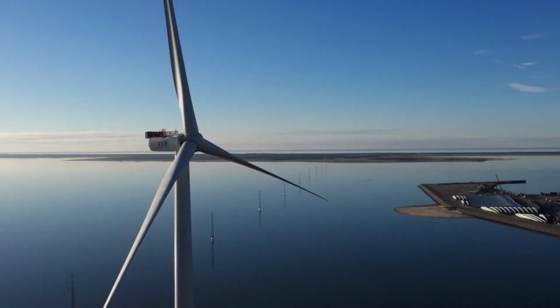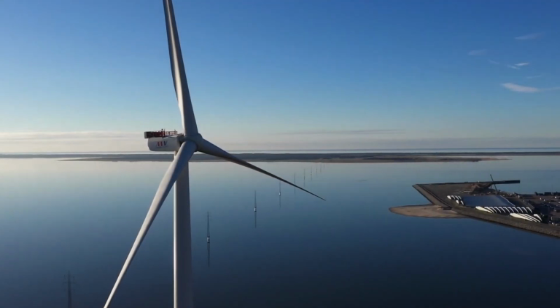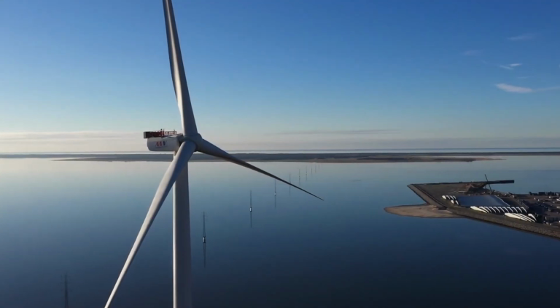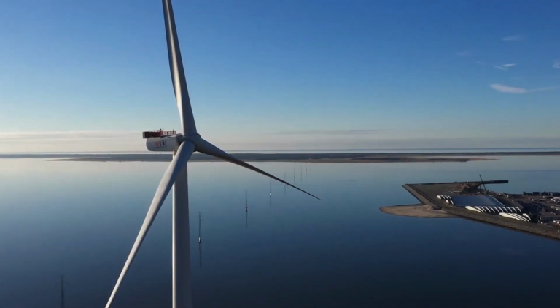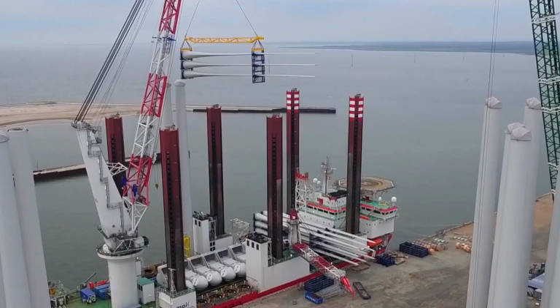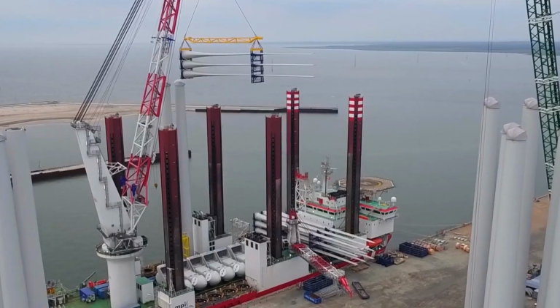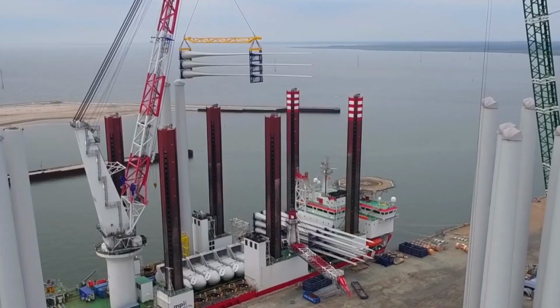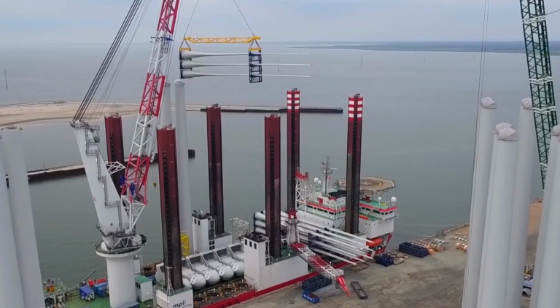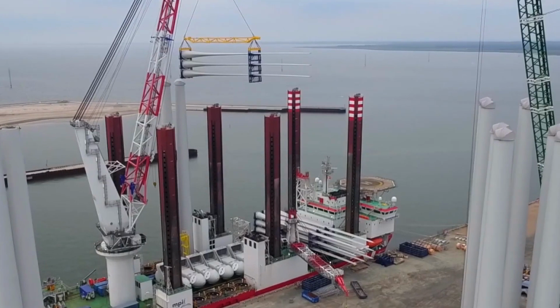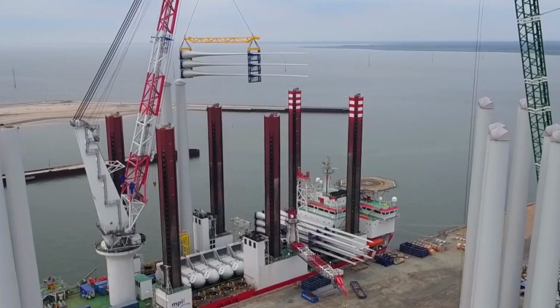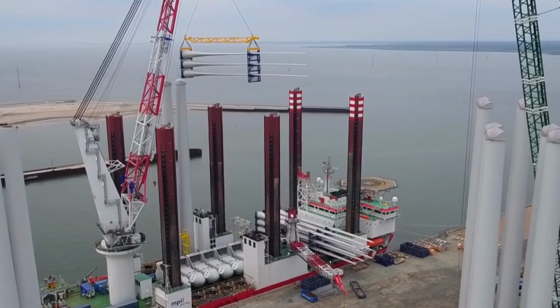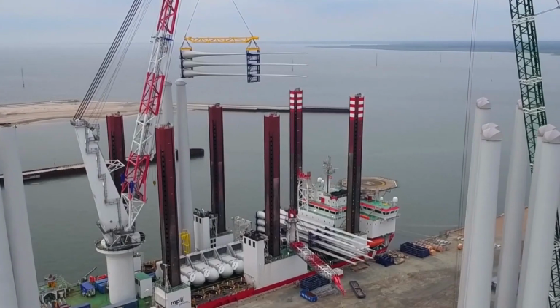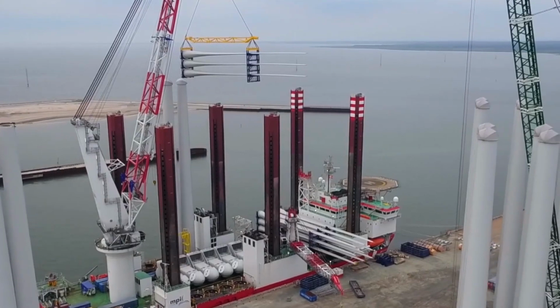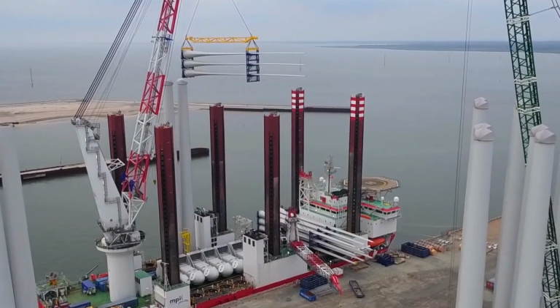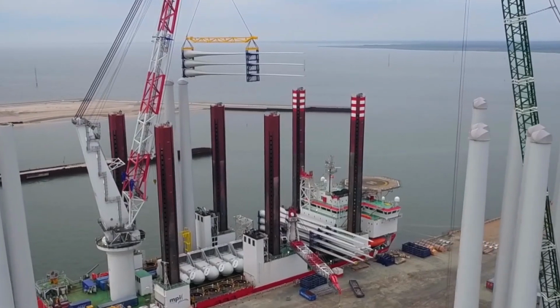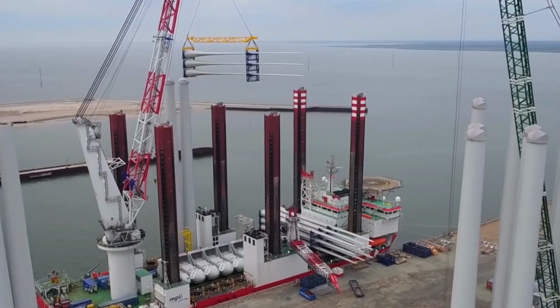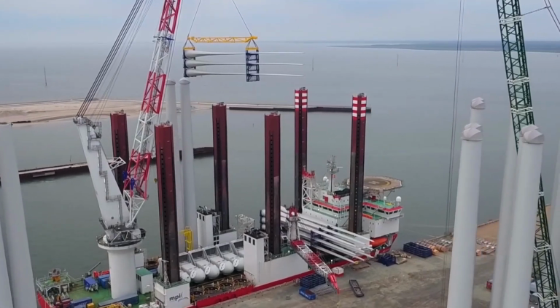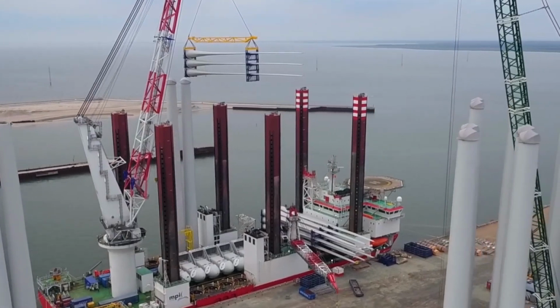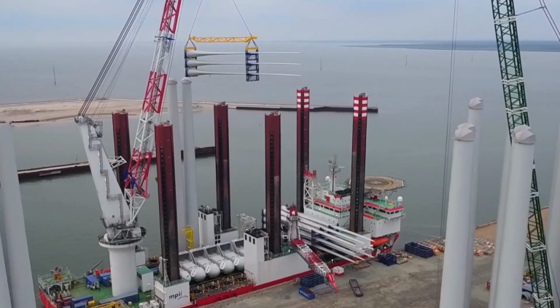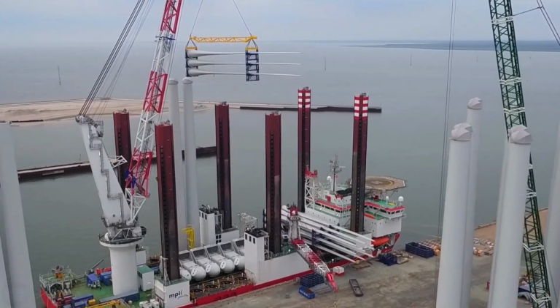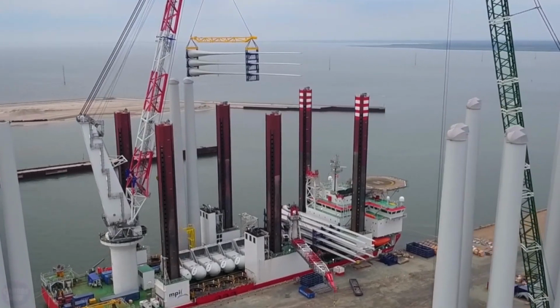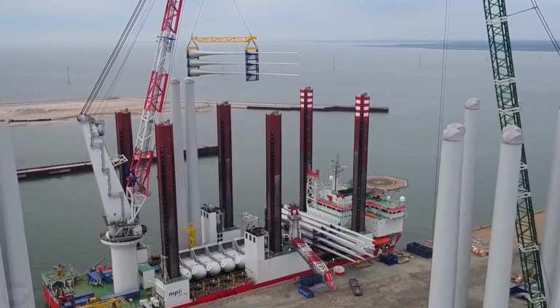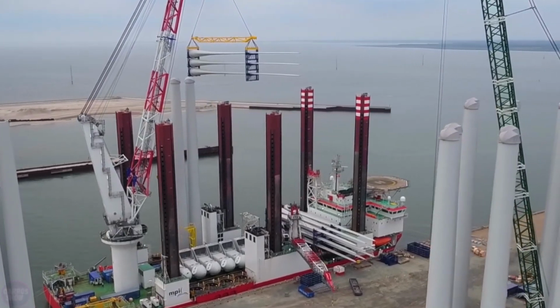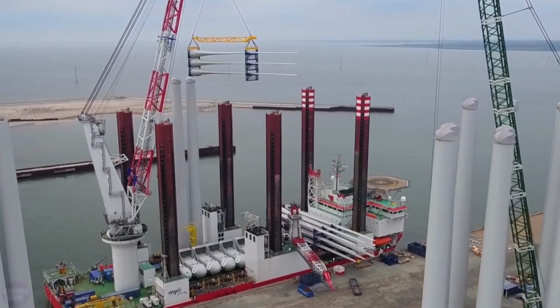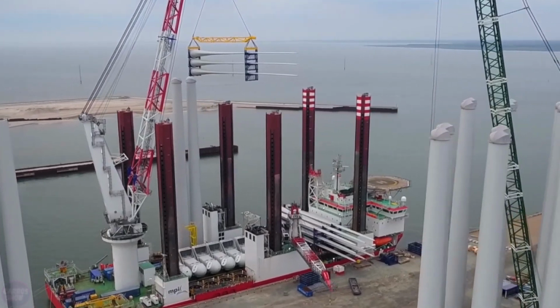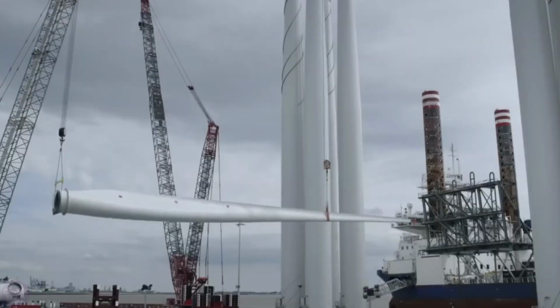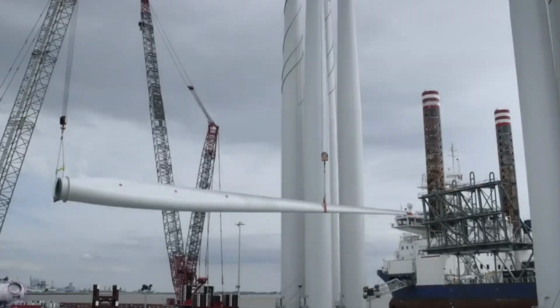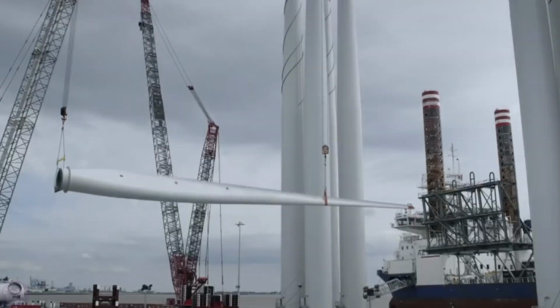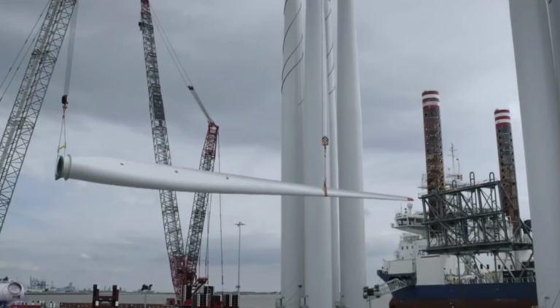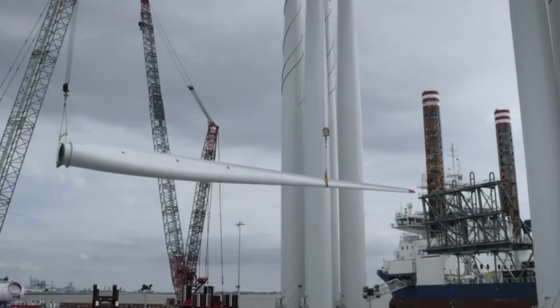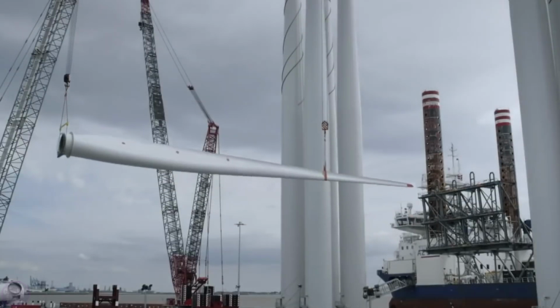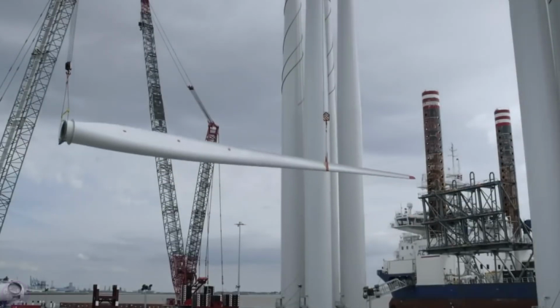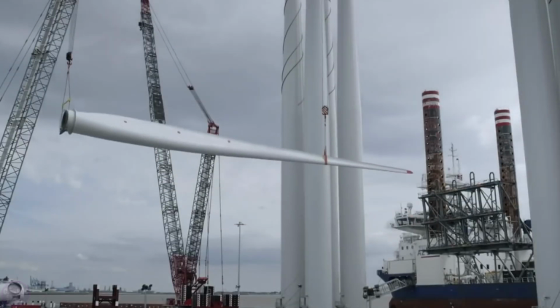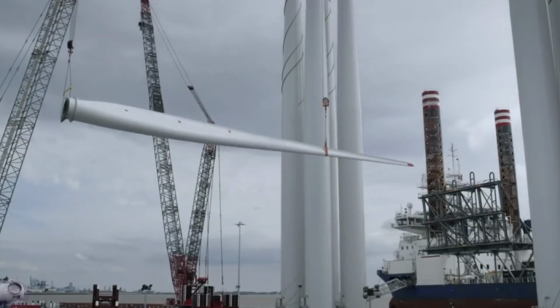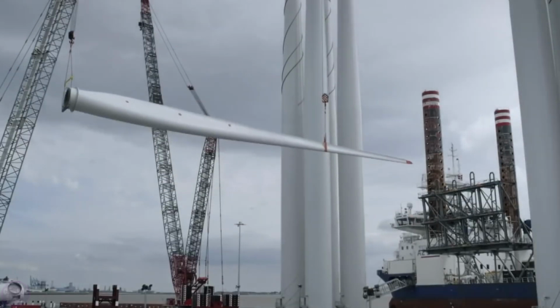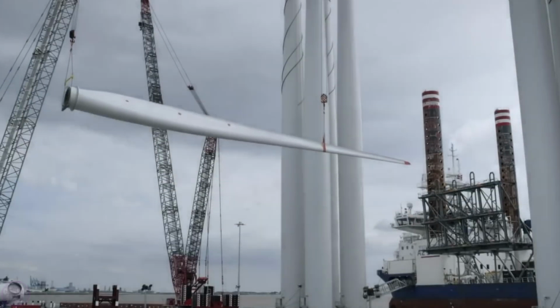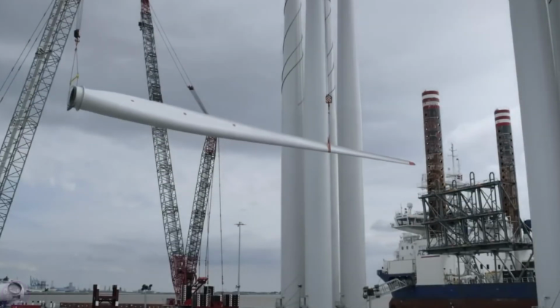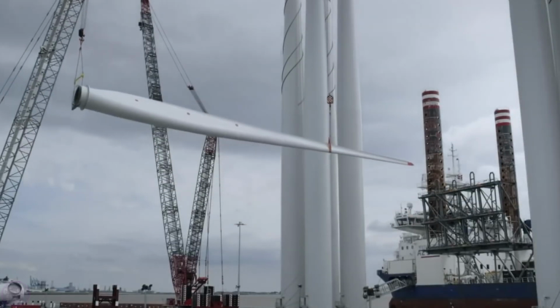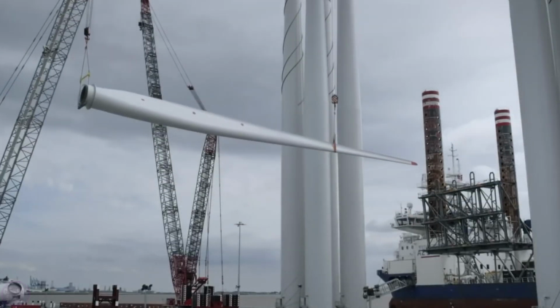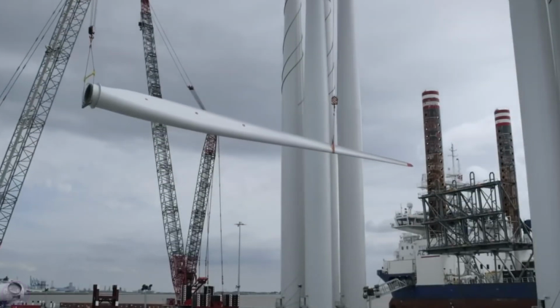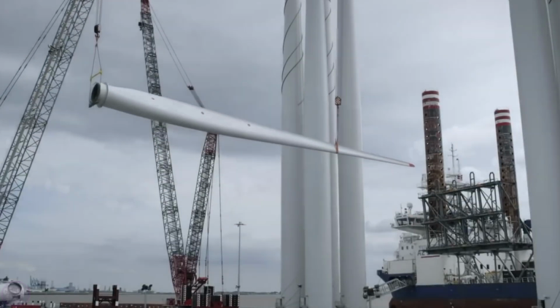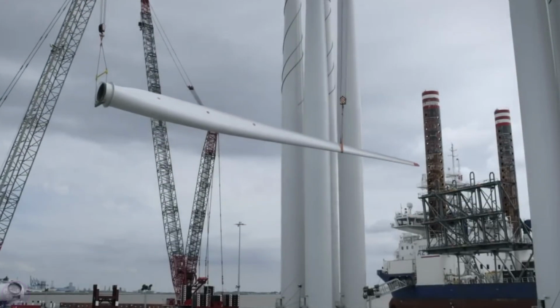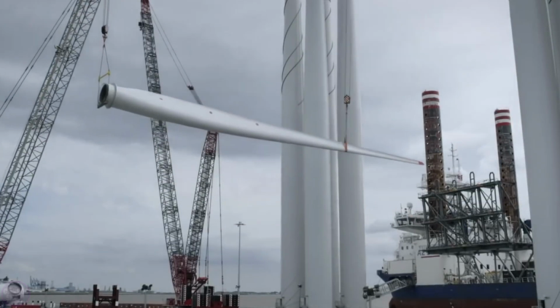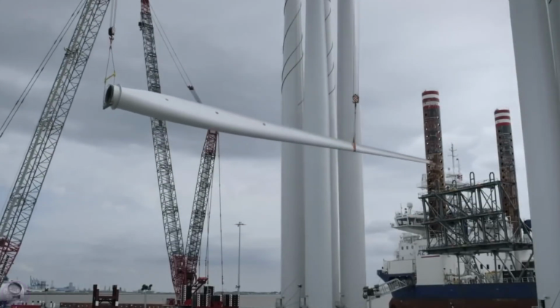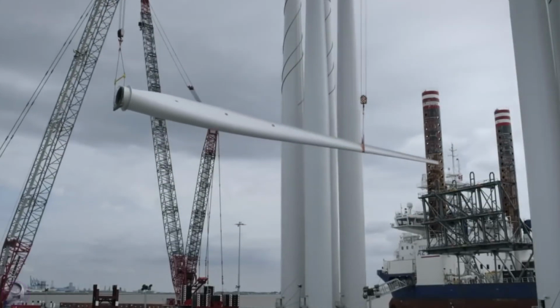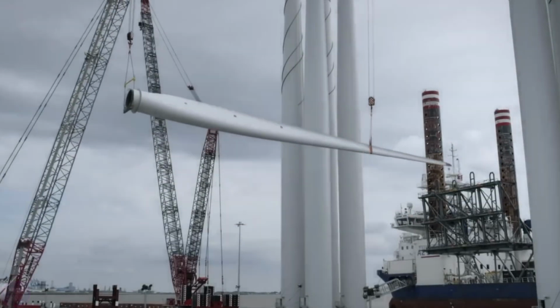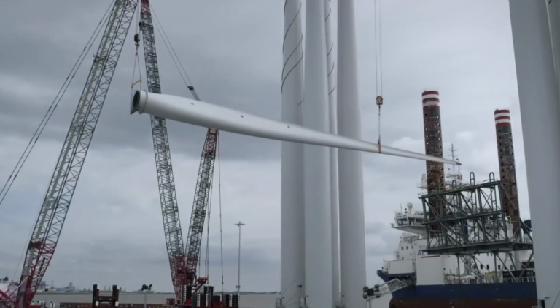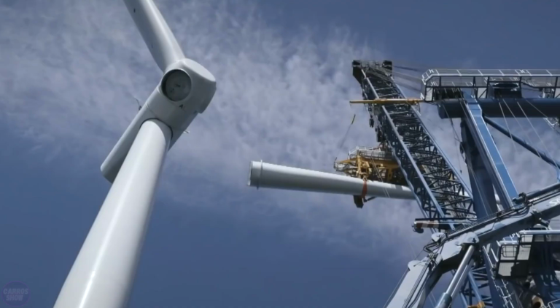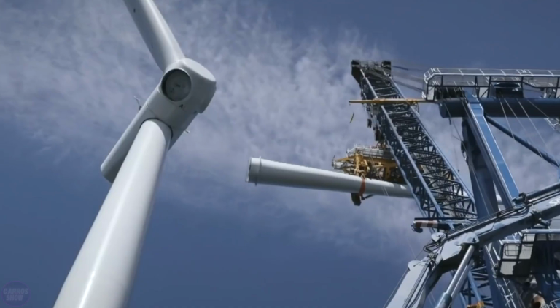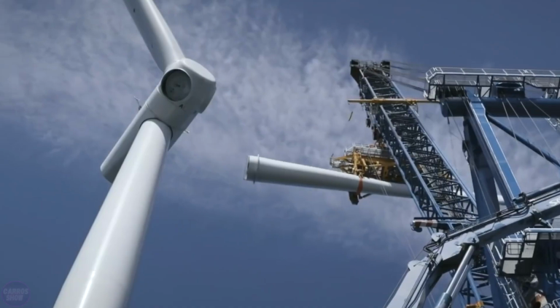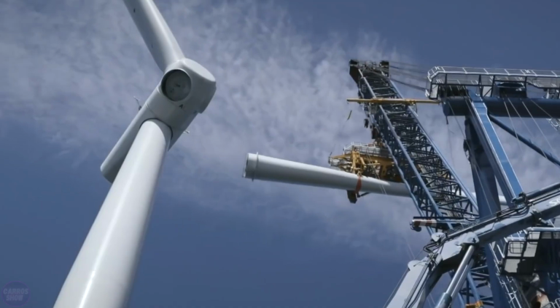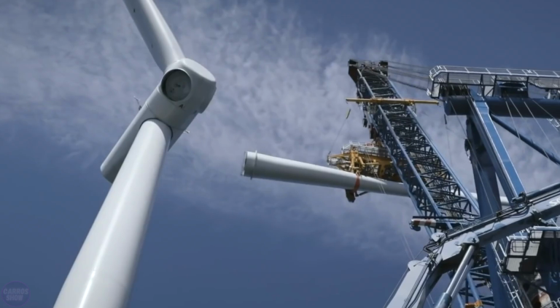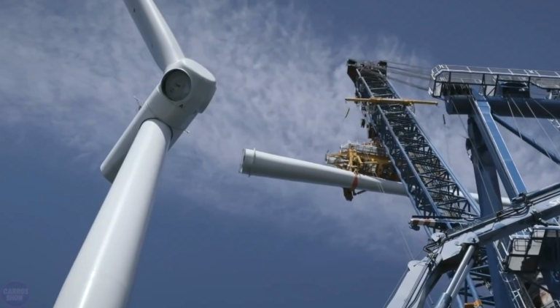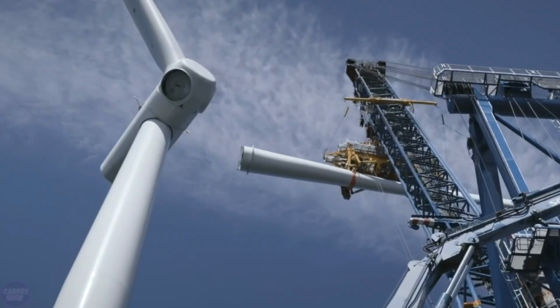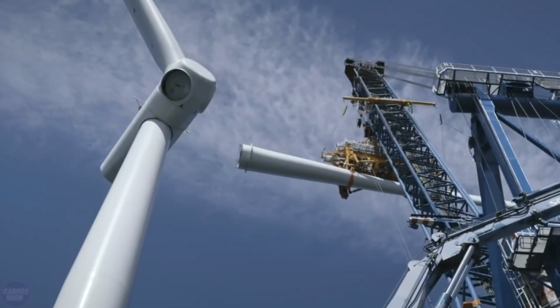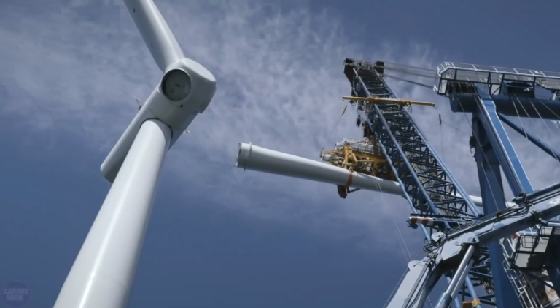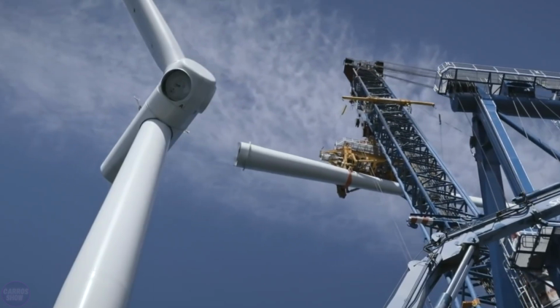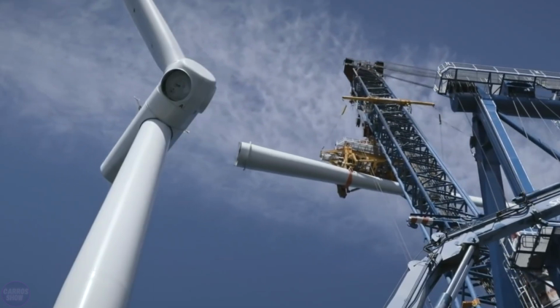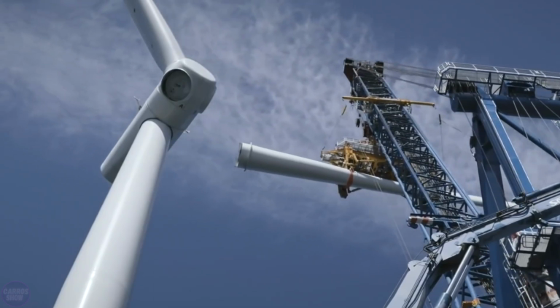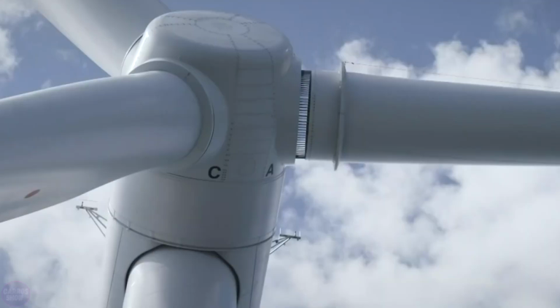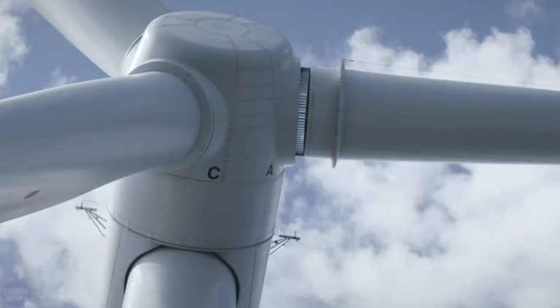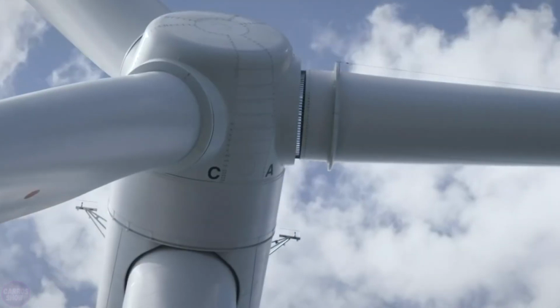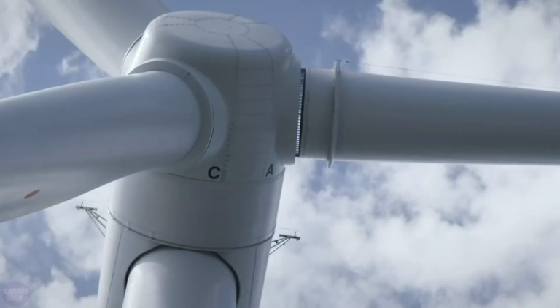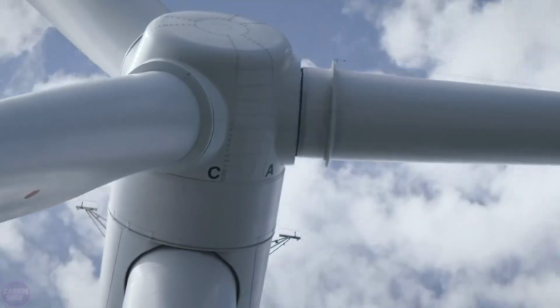It is expected that in the first phase of the project, about 200 wind turbines with a total capacity of 3 gigawatts will be installed.